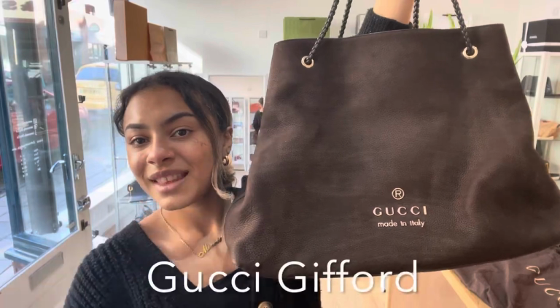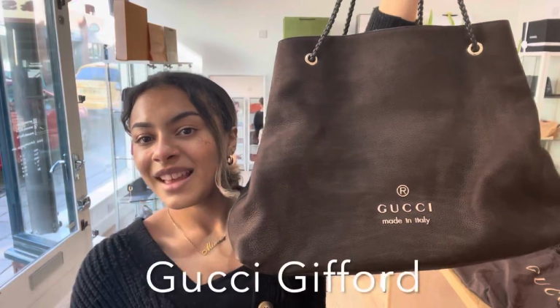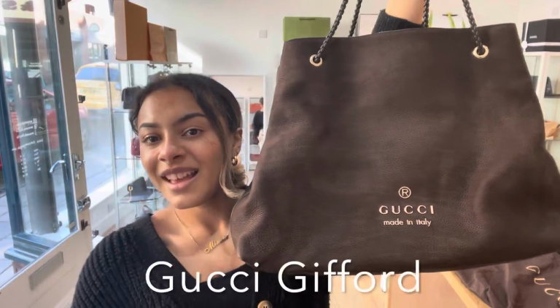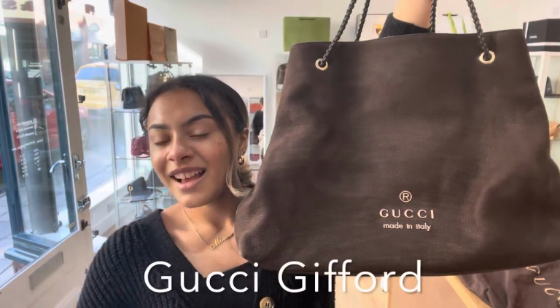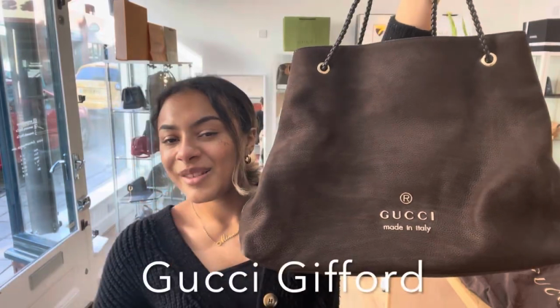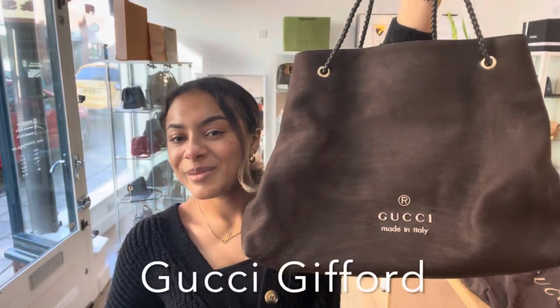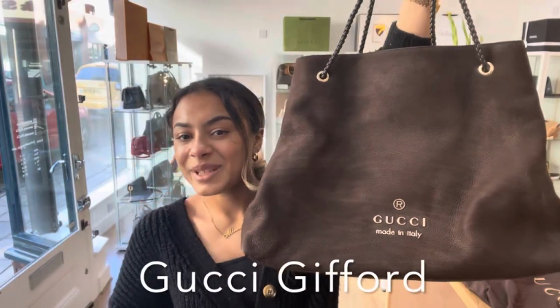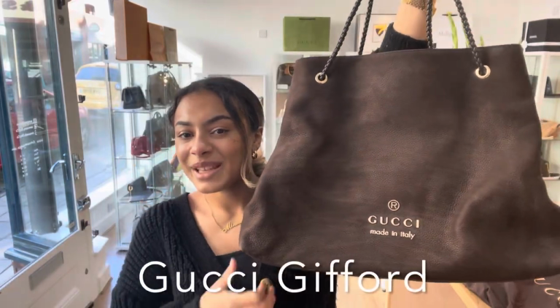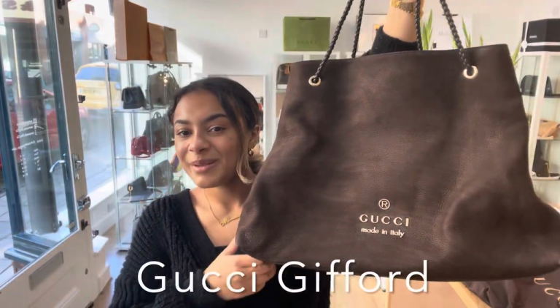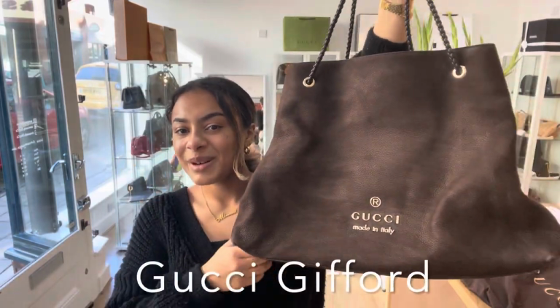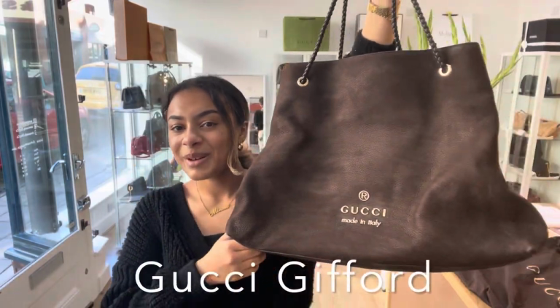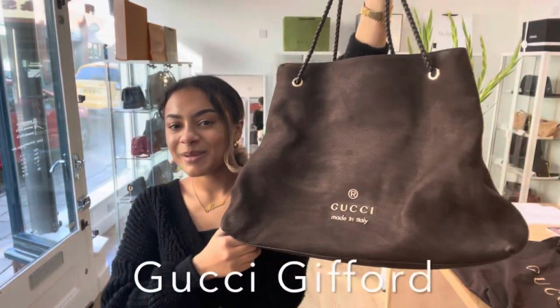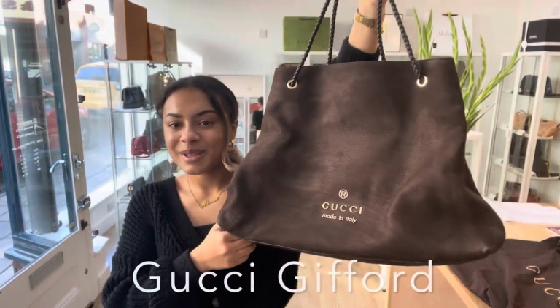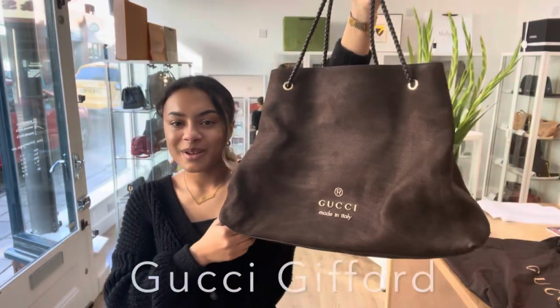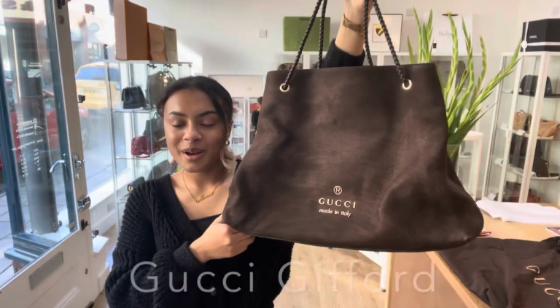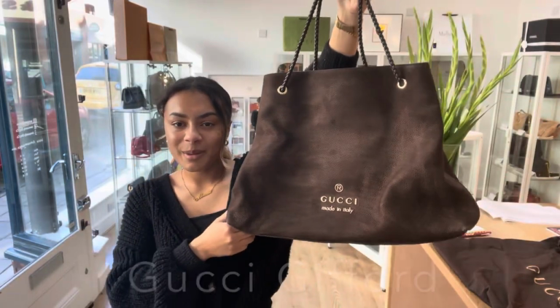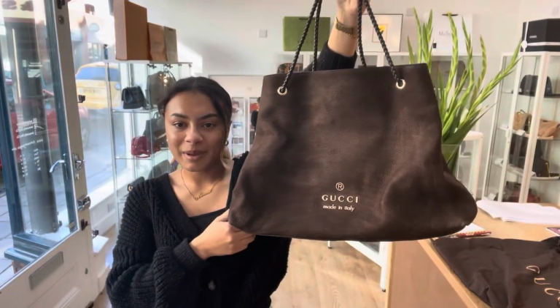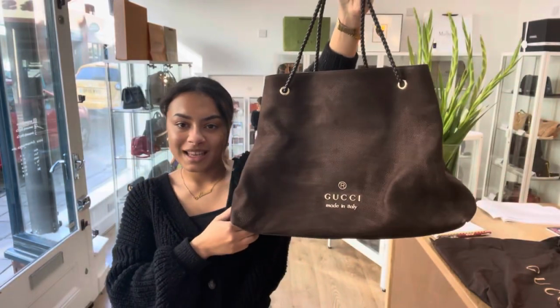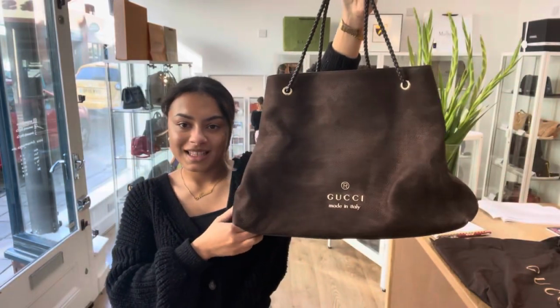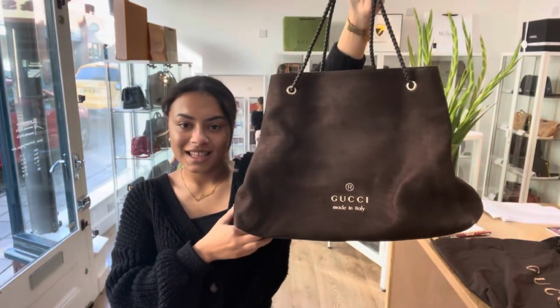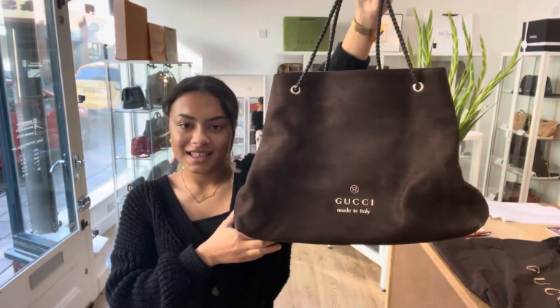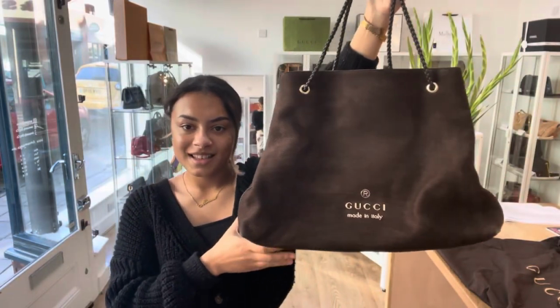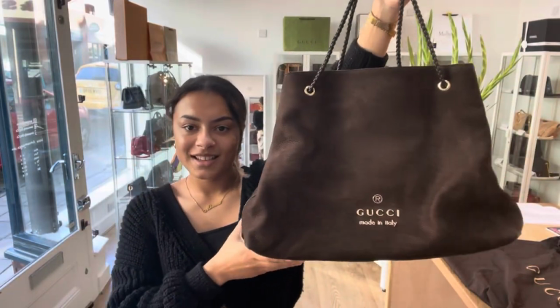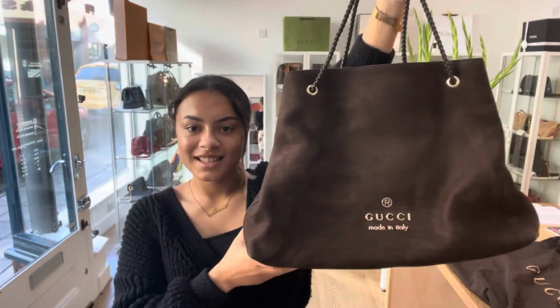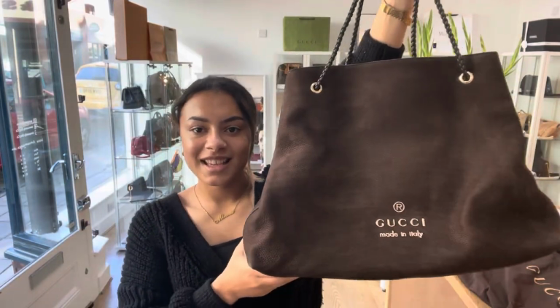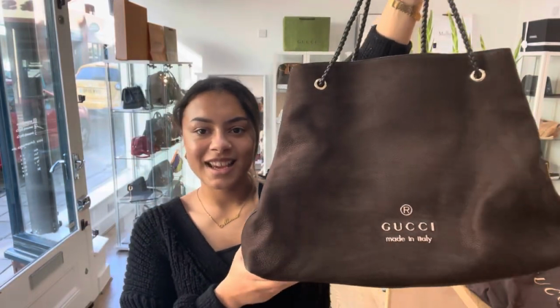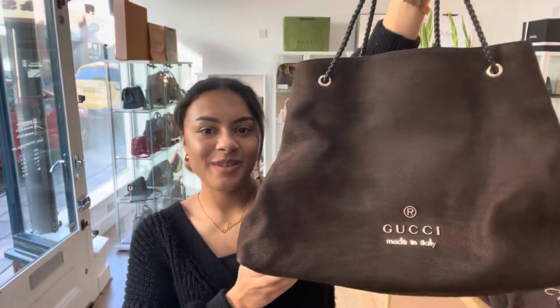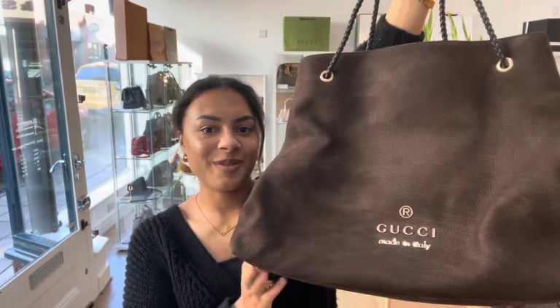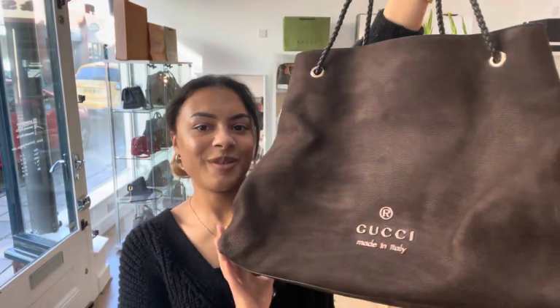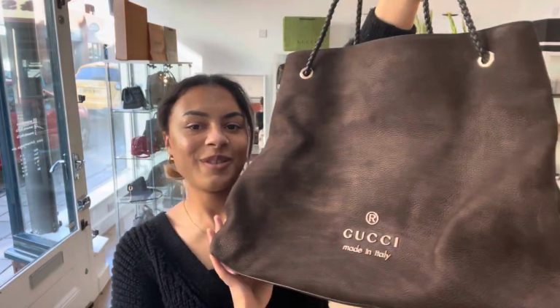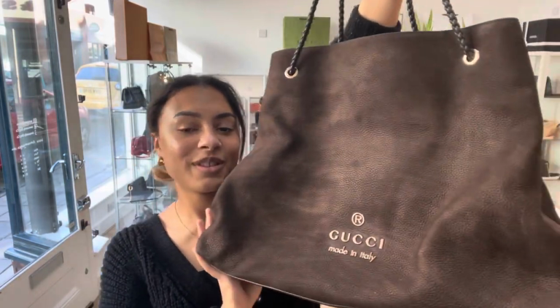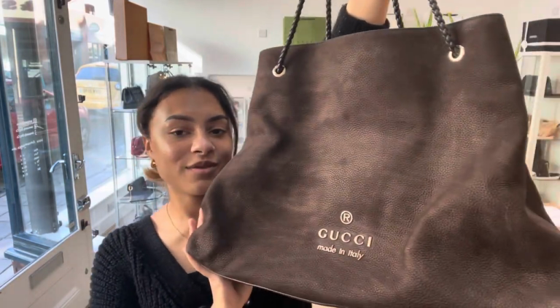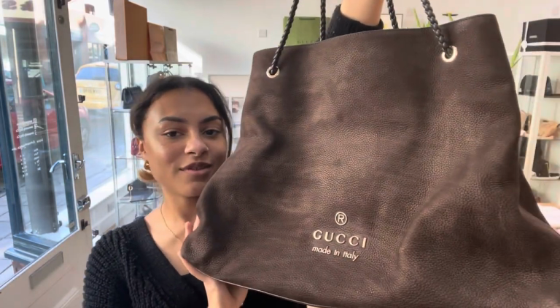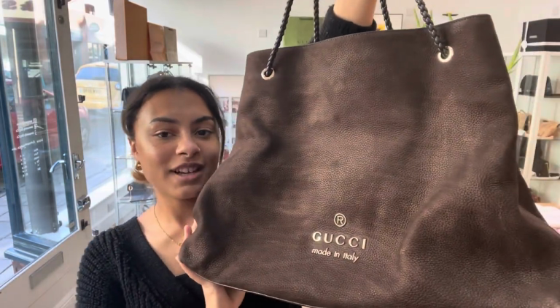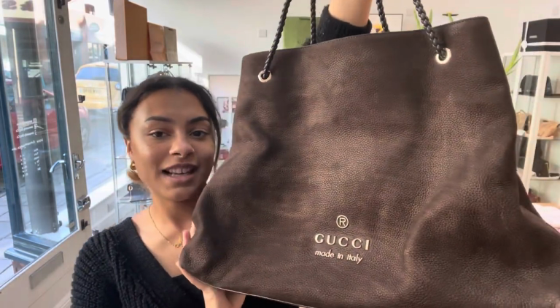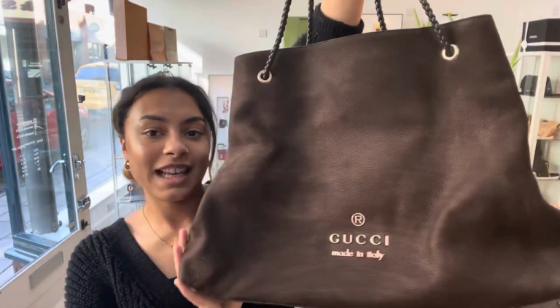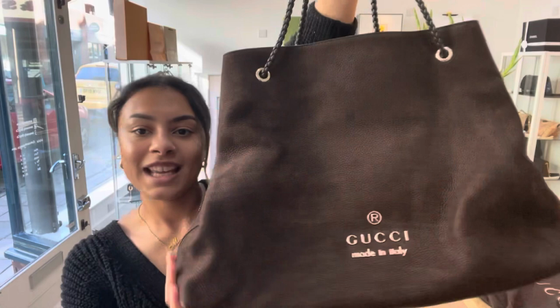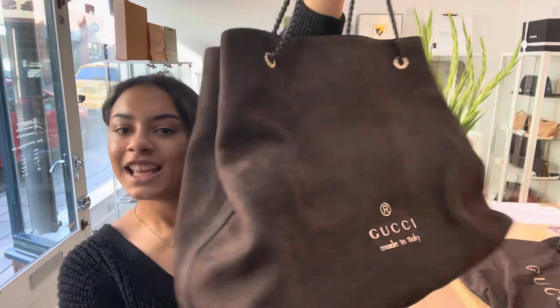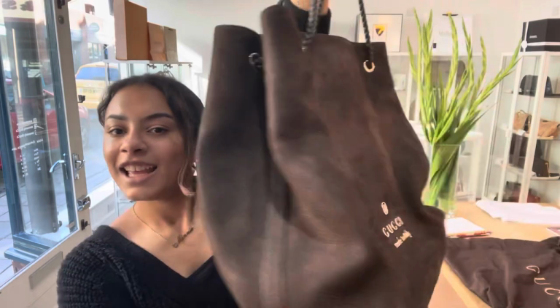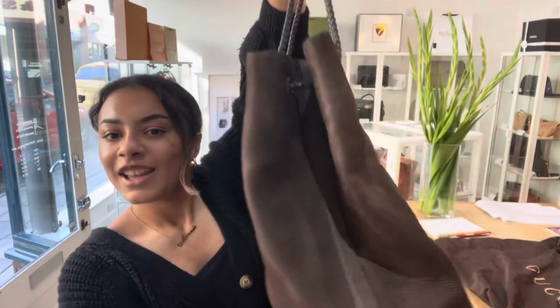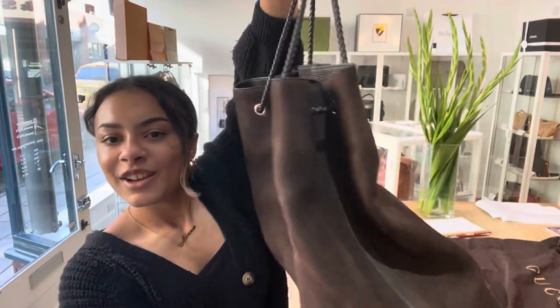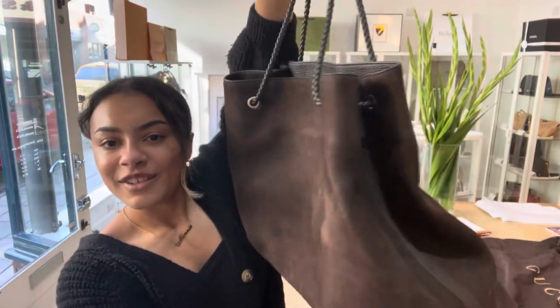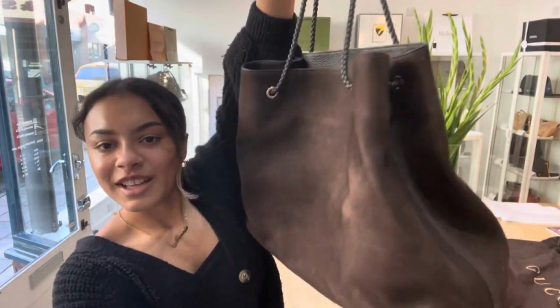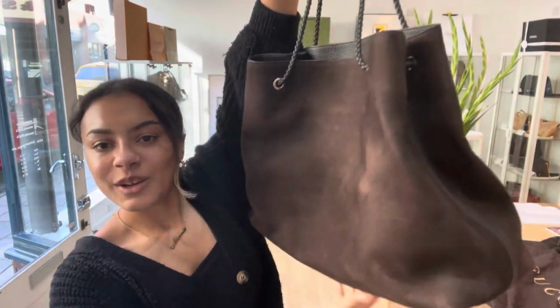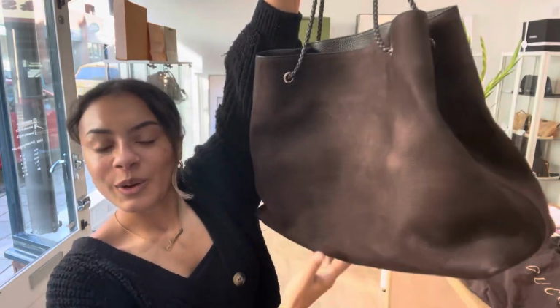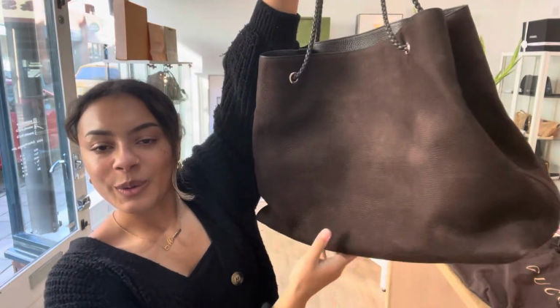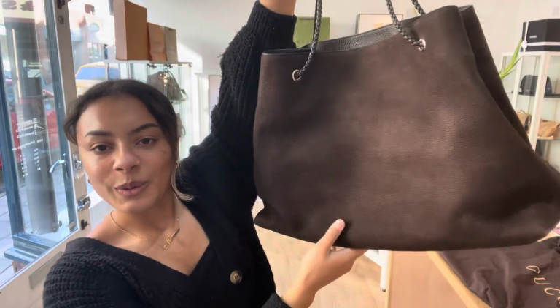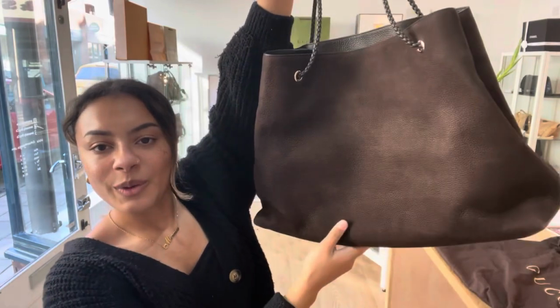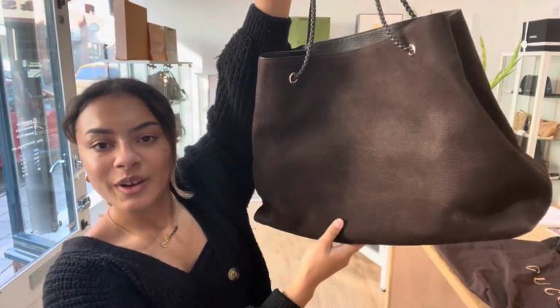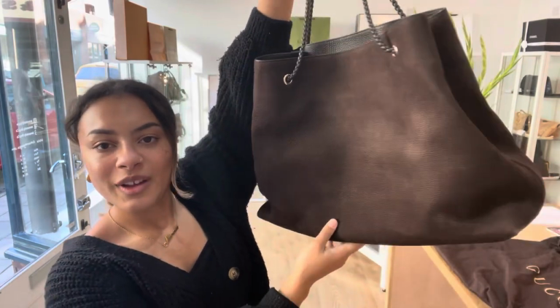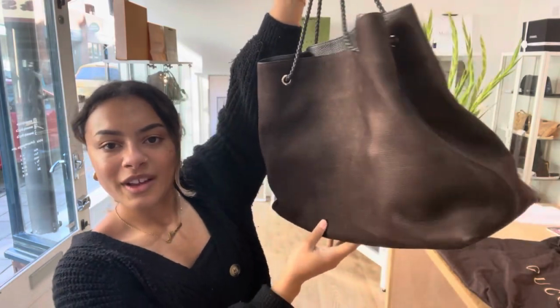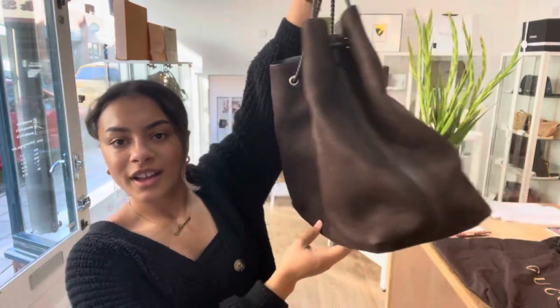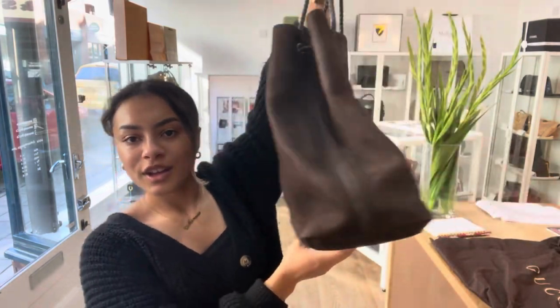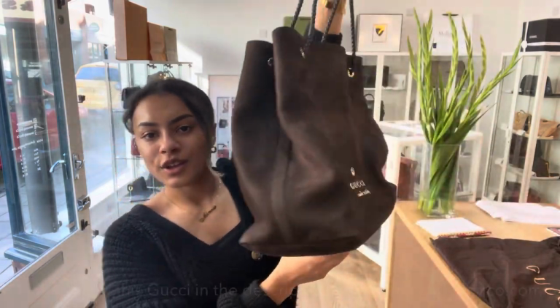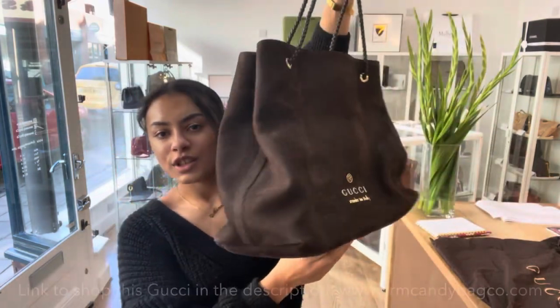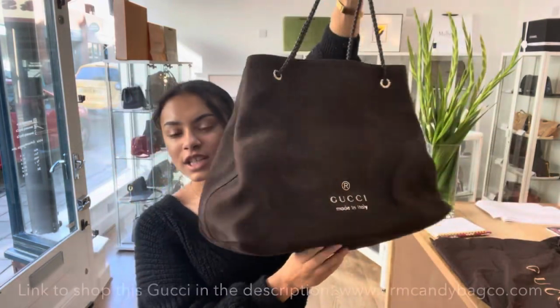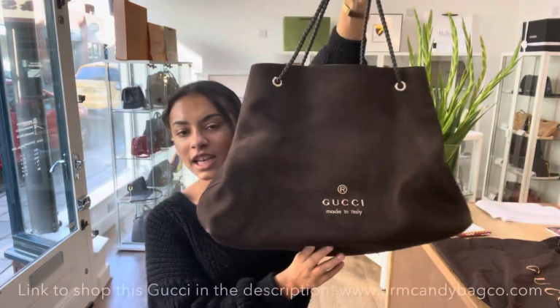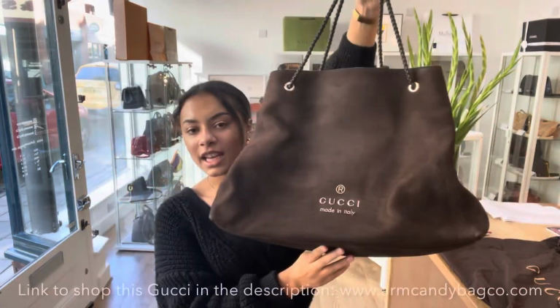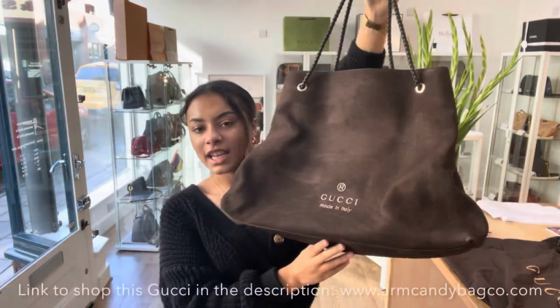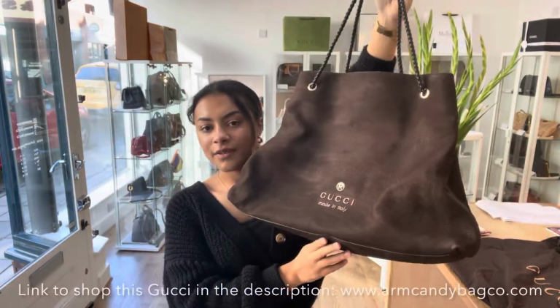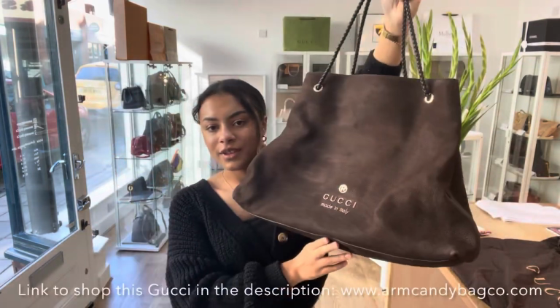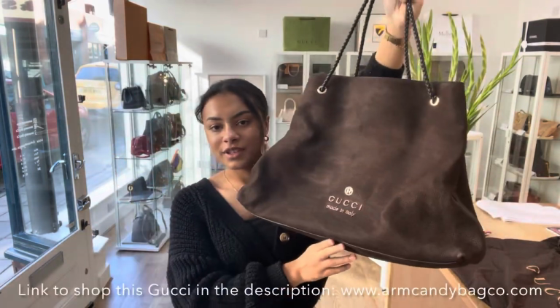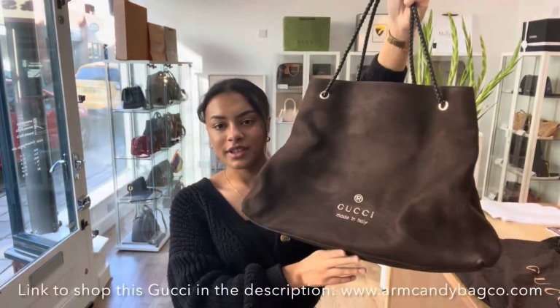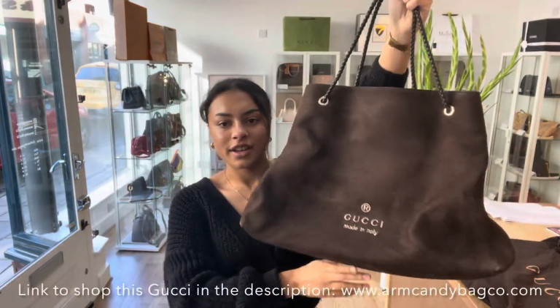Hi everybody, welcome to Arm Candy. So today we've got a really, really cool Gucci Gifford tote.